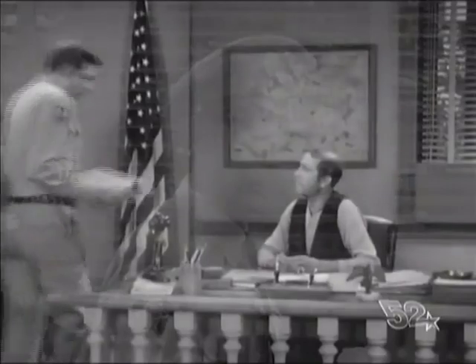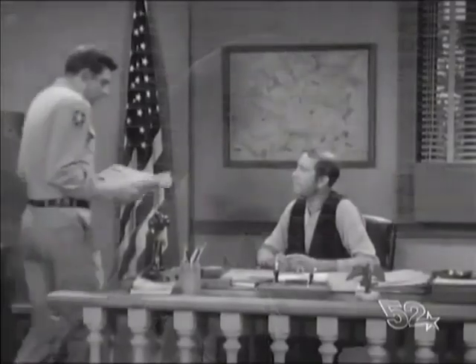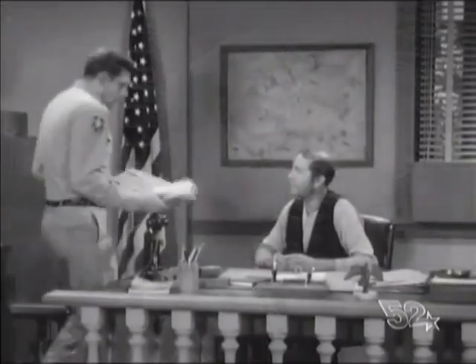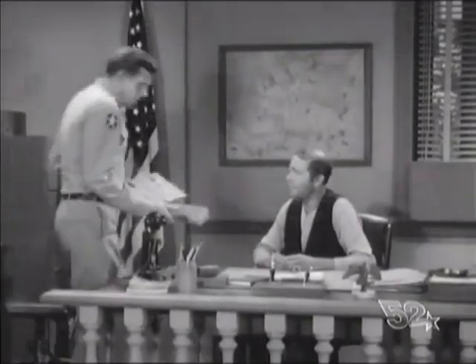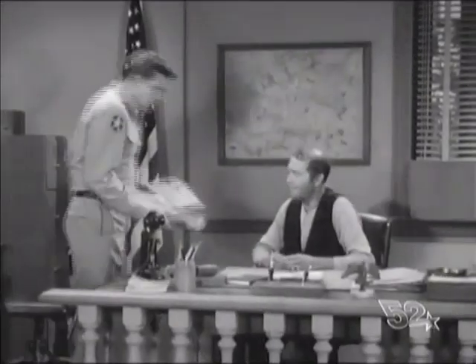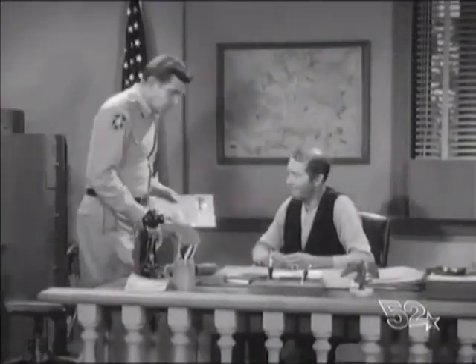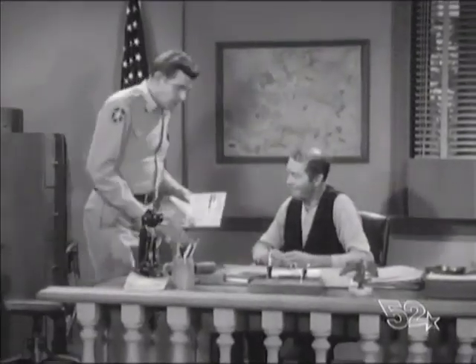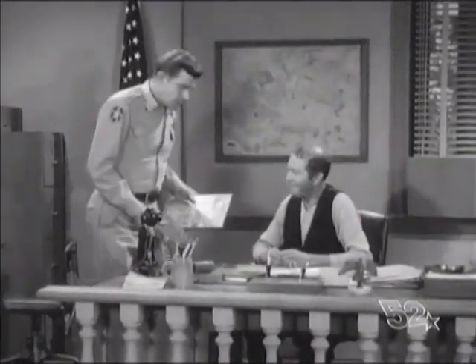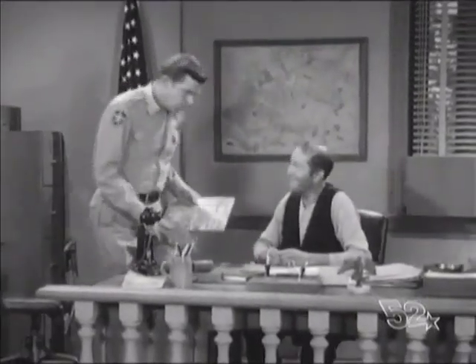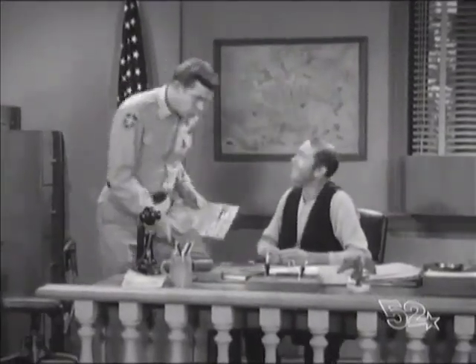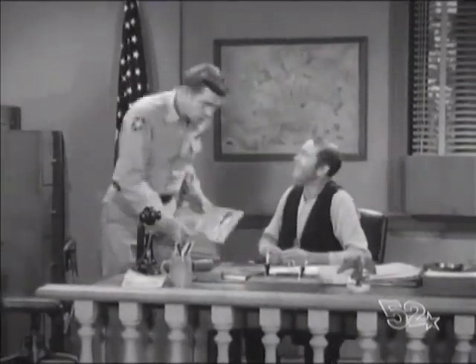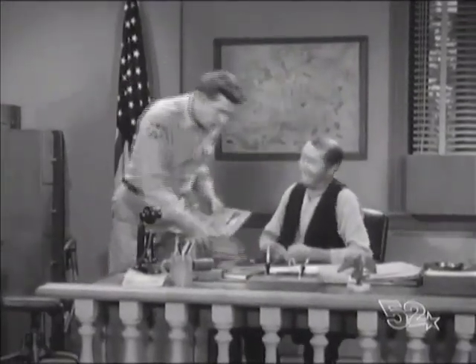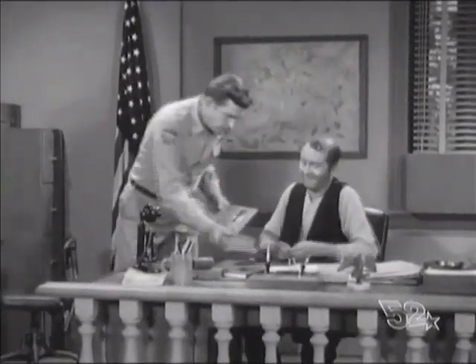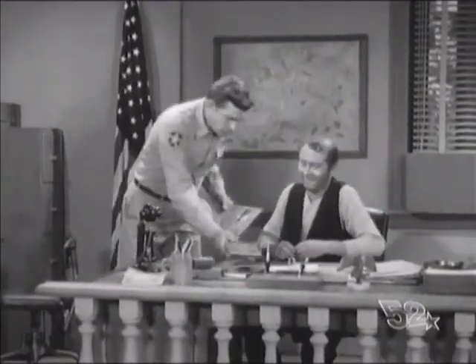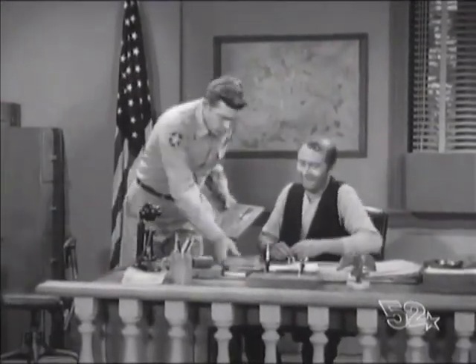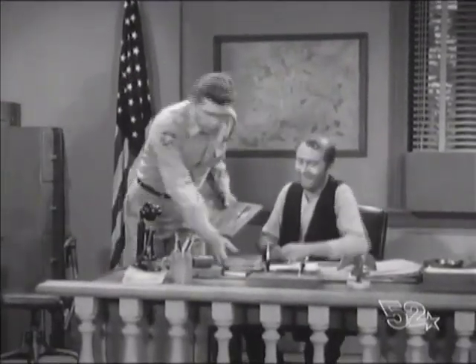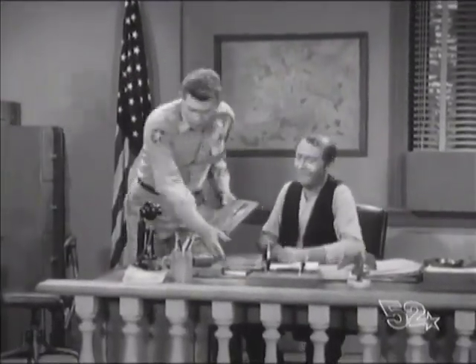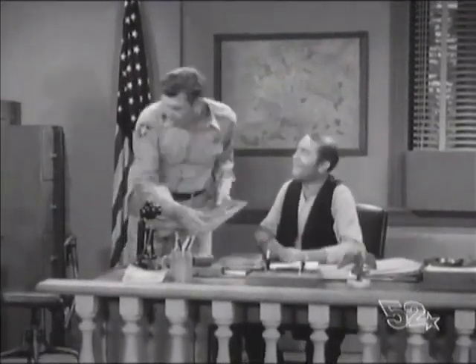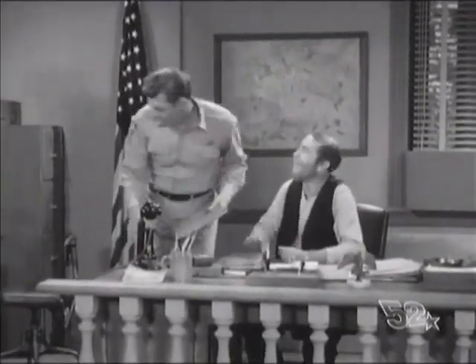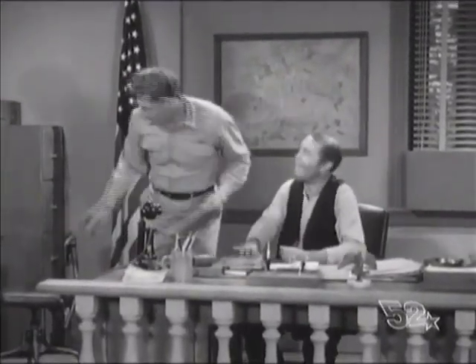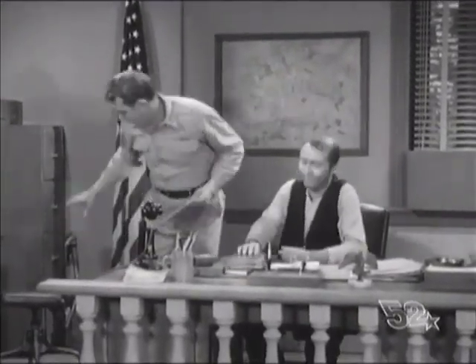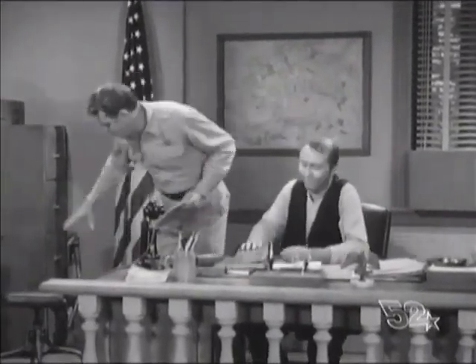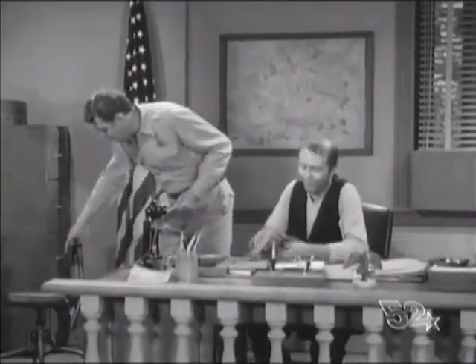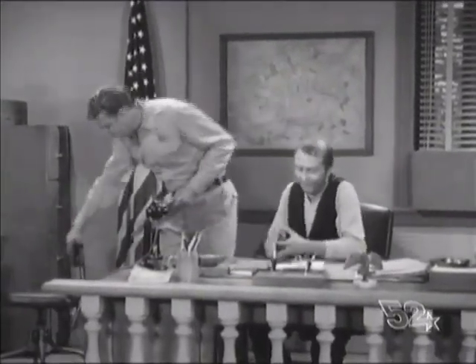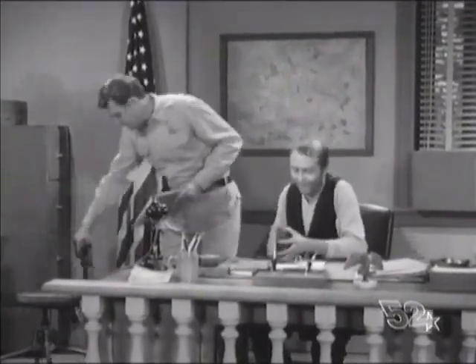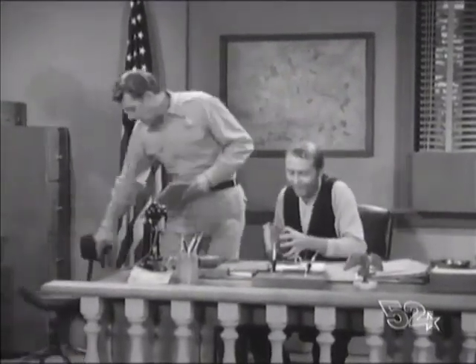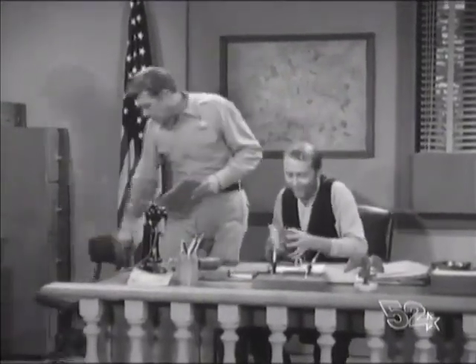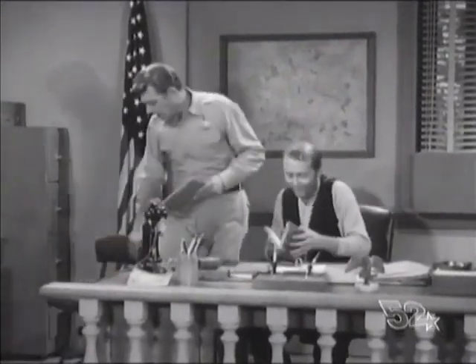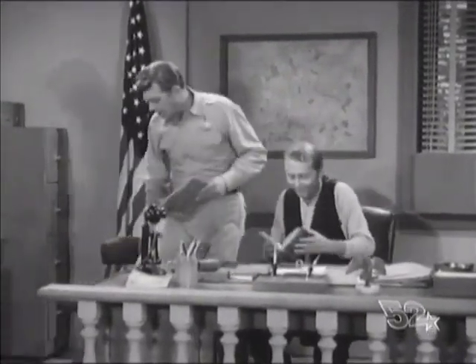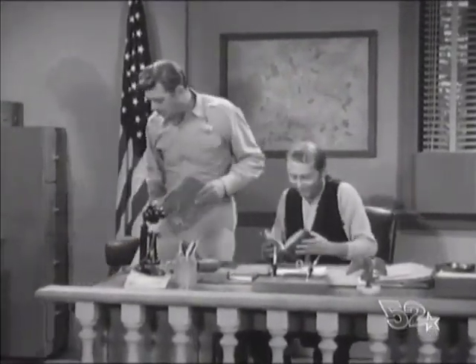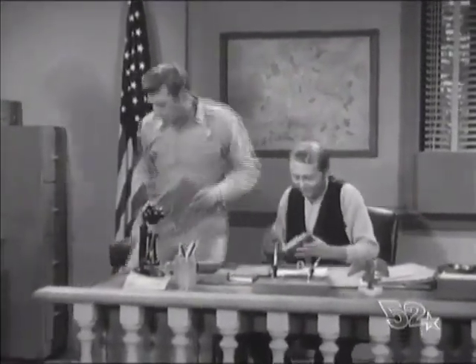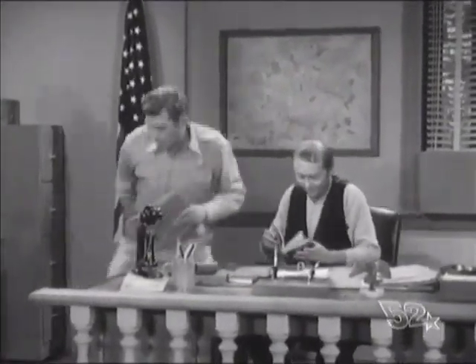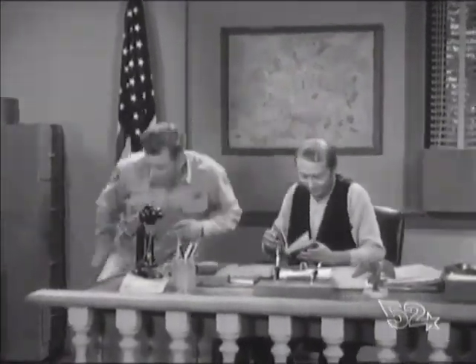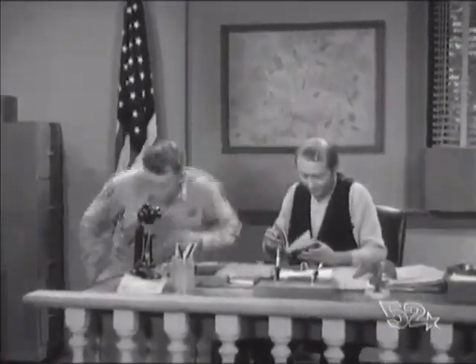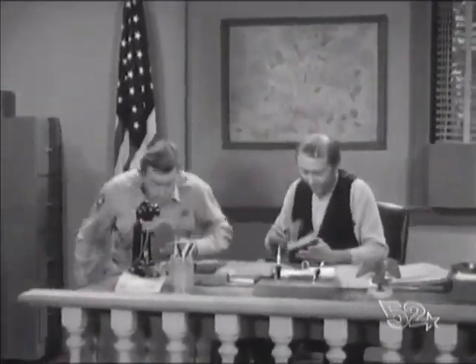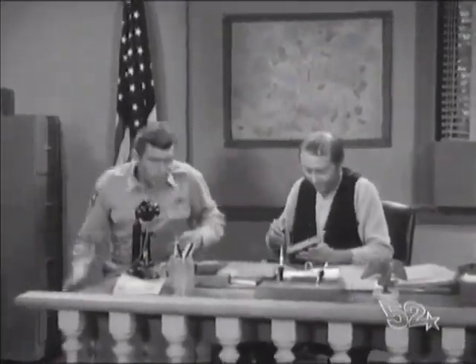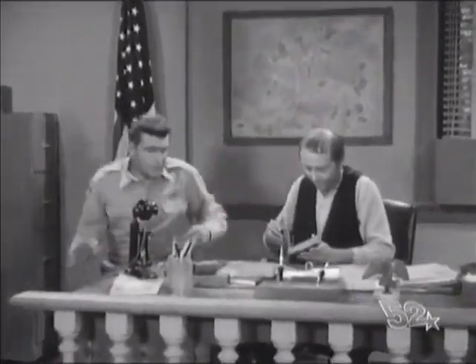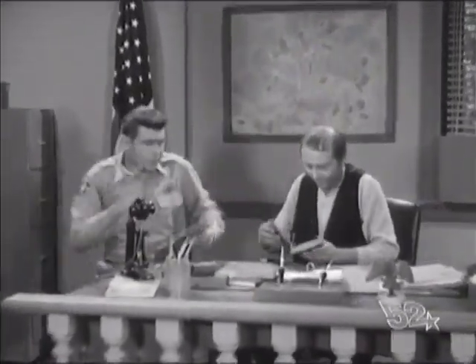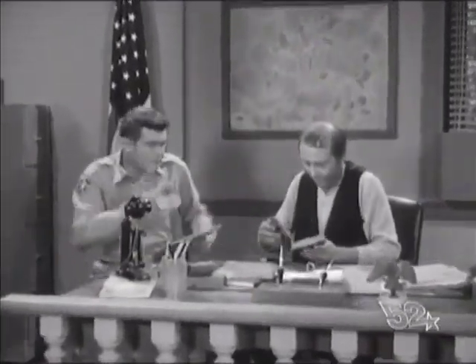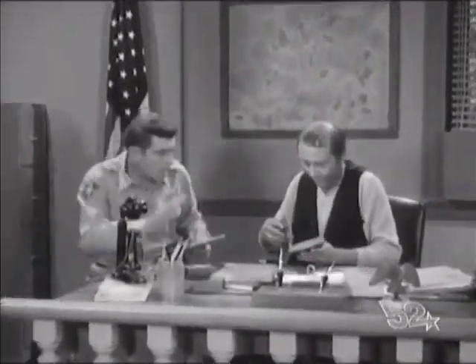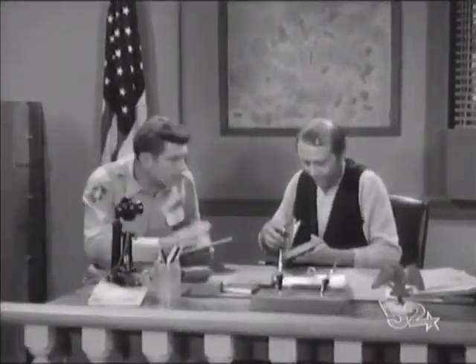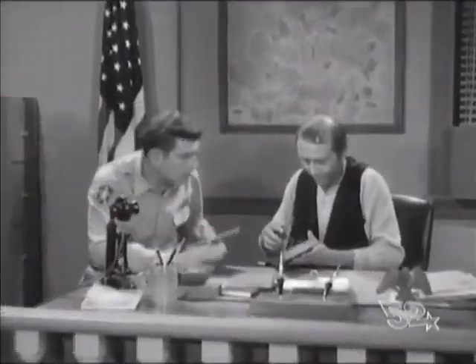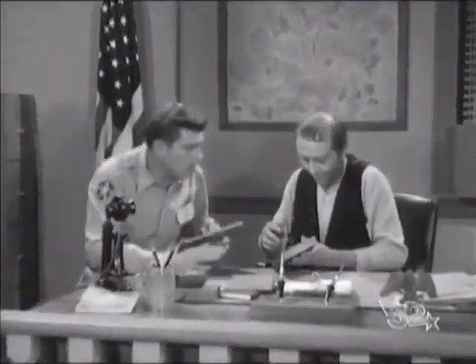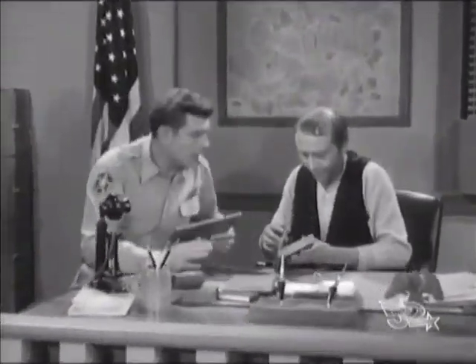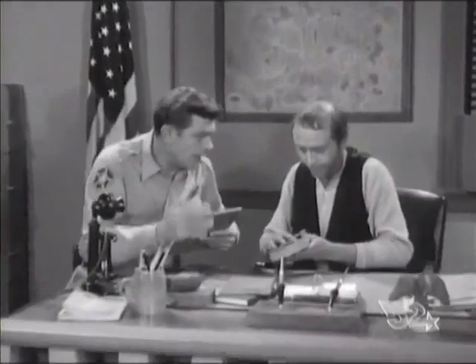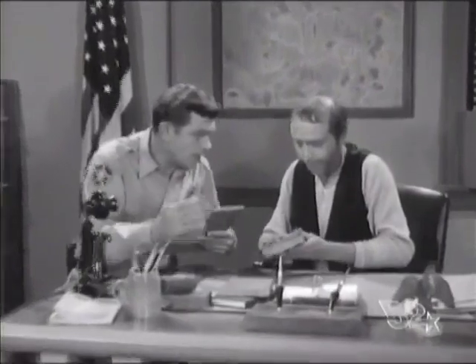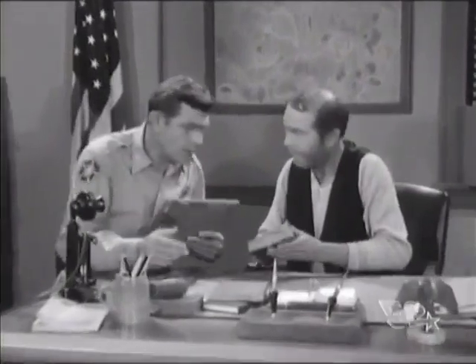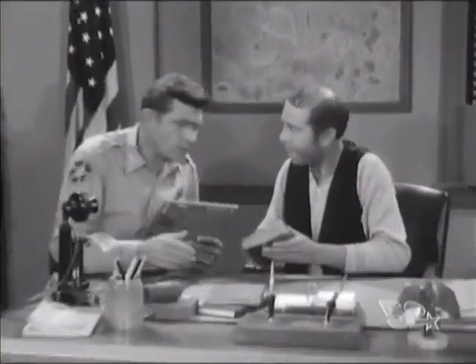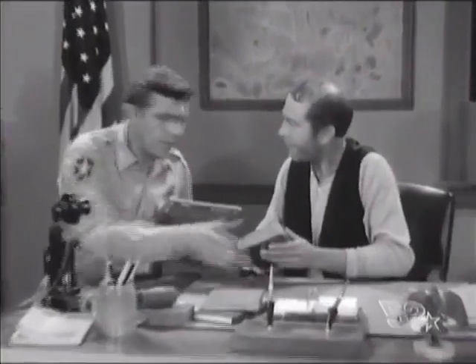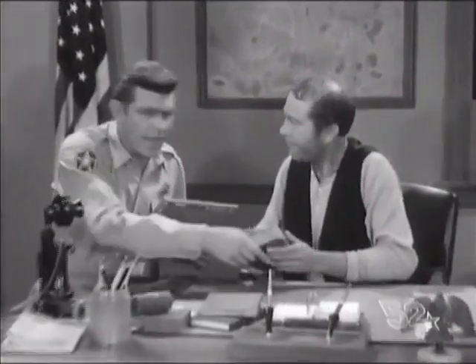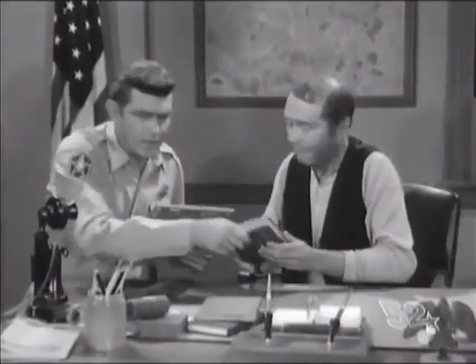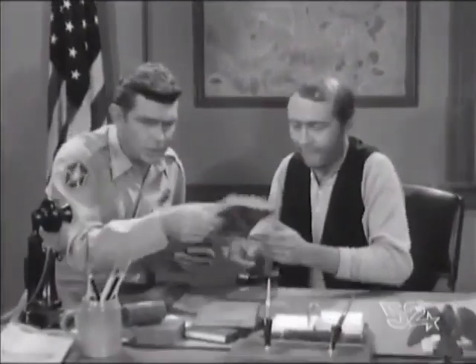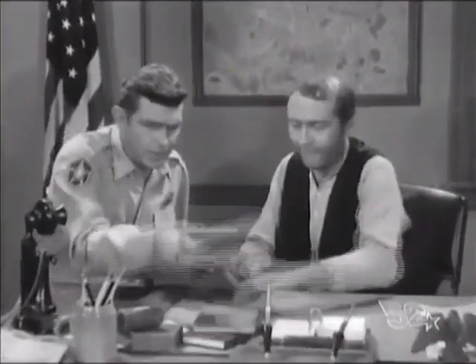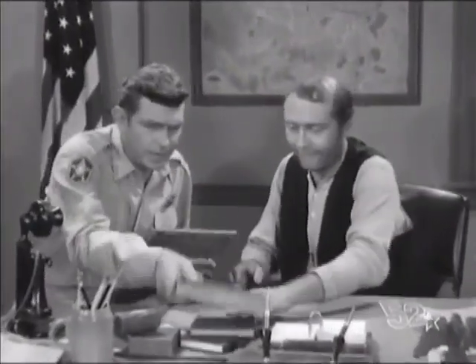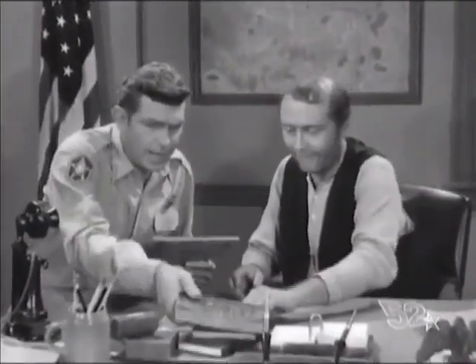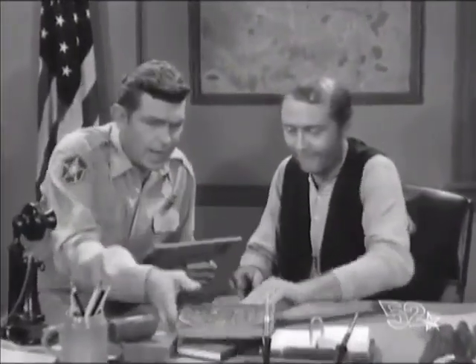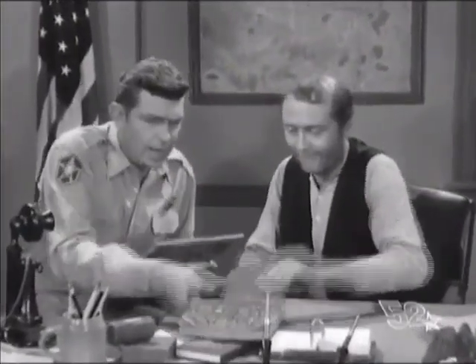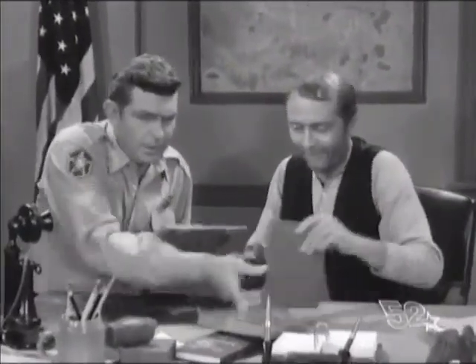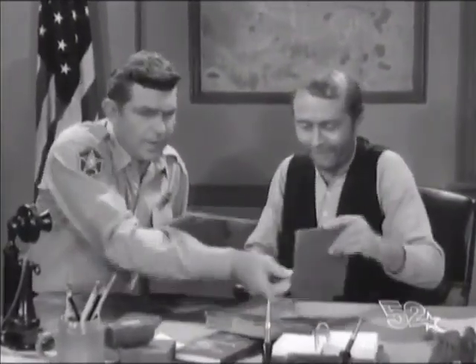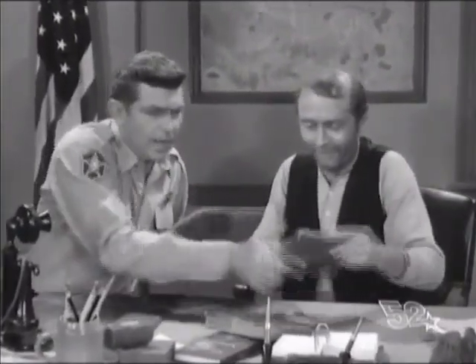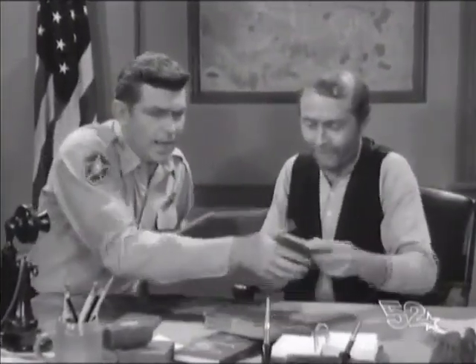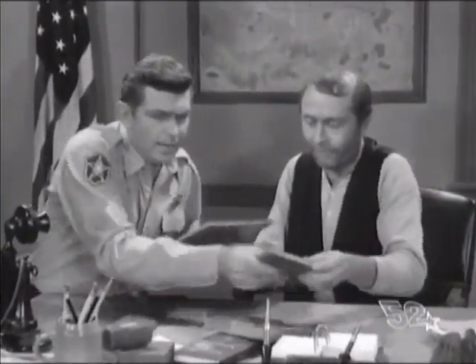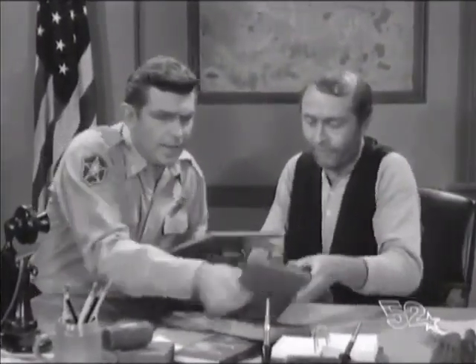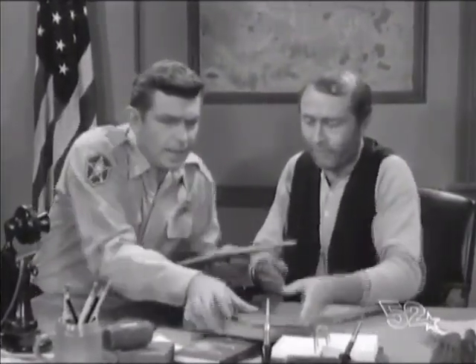All right, now, Ernest T, there's four subjects we're going to cover. Four subjects? That's right. Now, you listen careful, and I'll teach you the answers. Put that down, put that down.